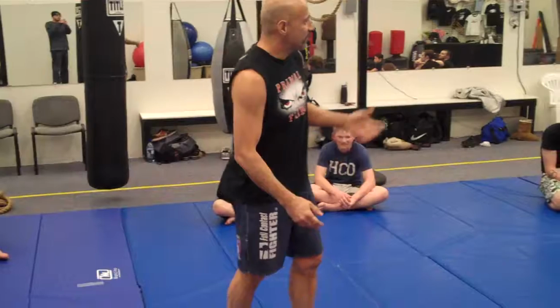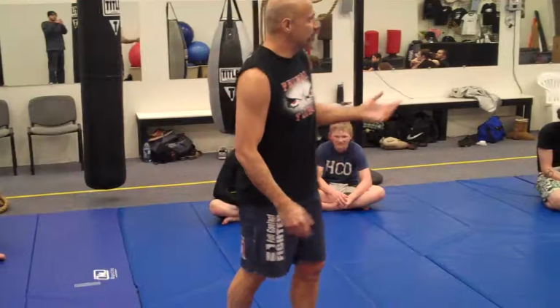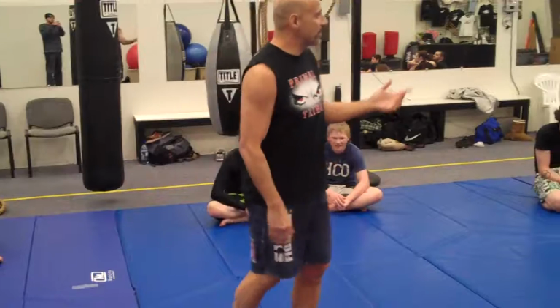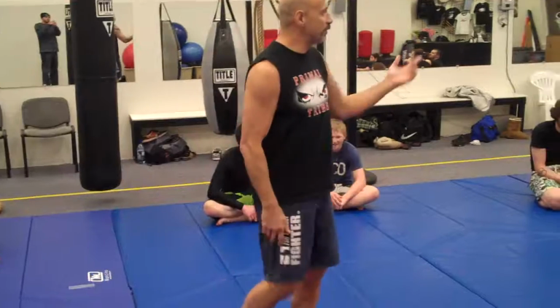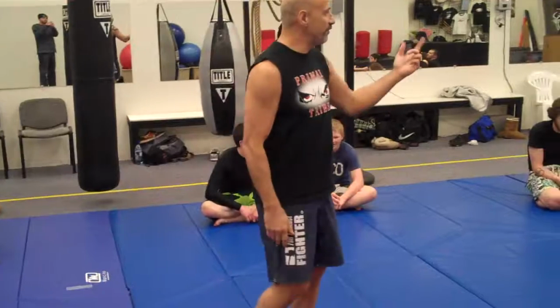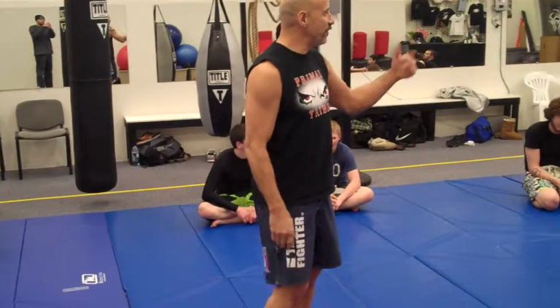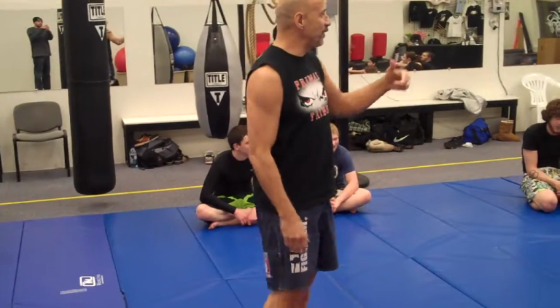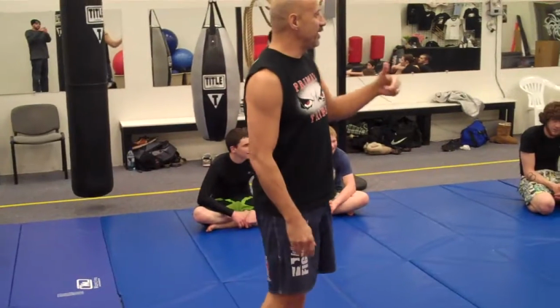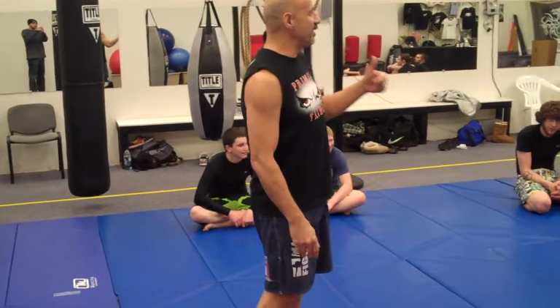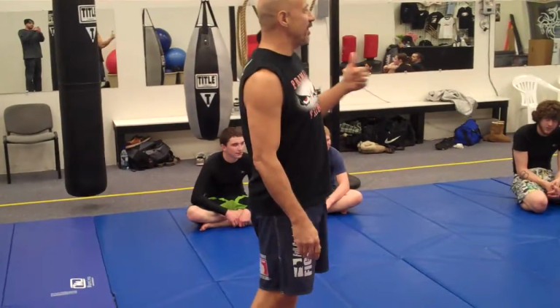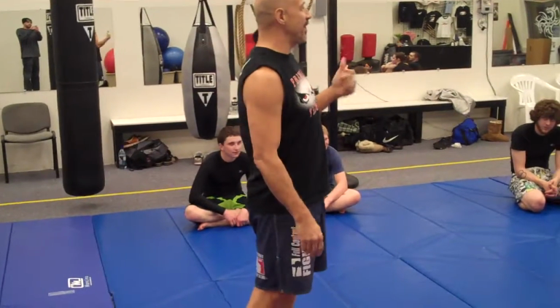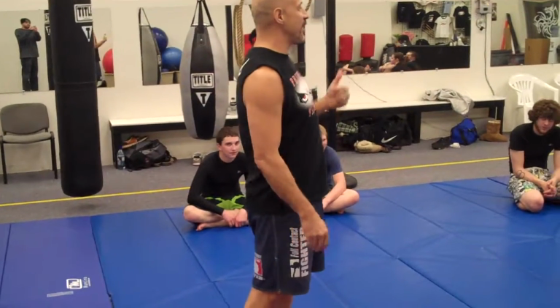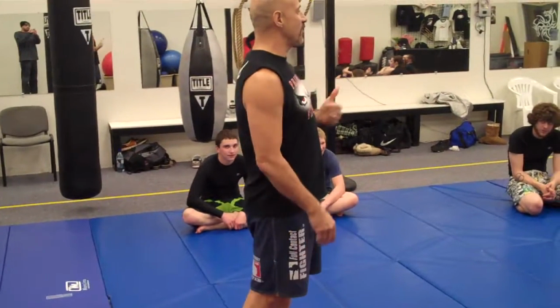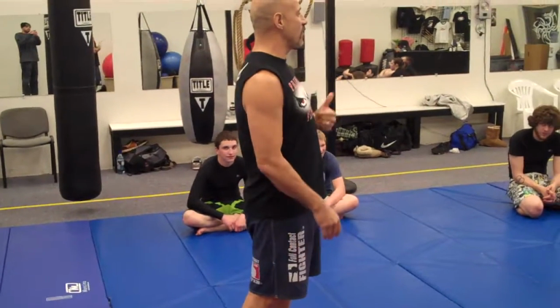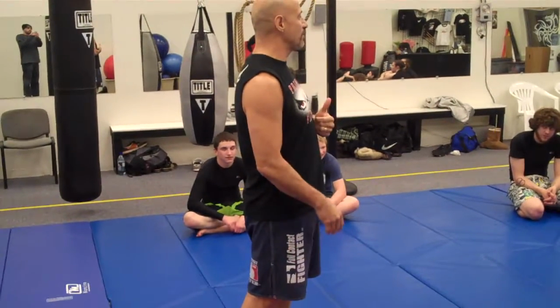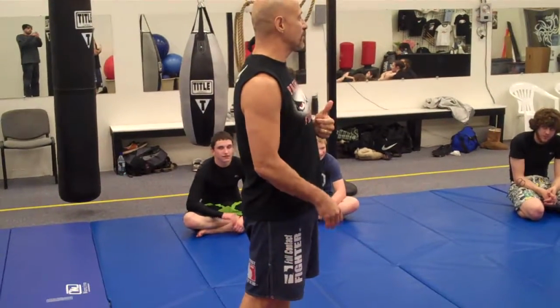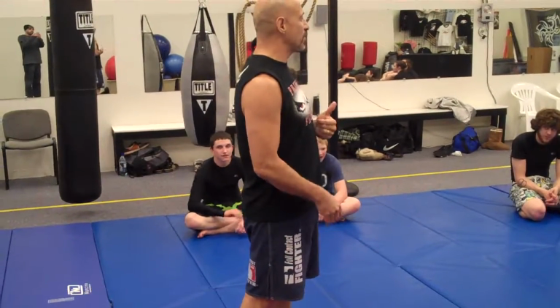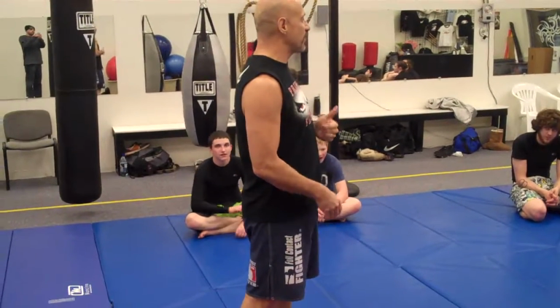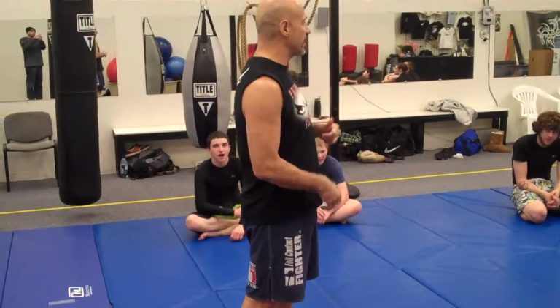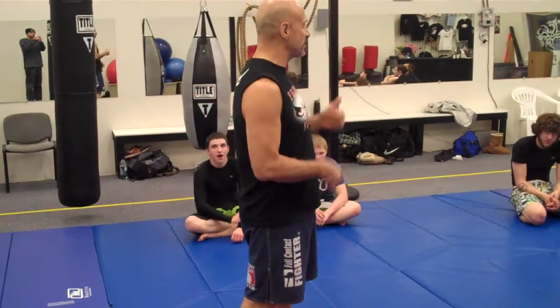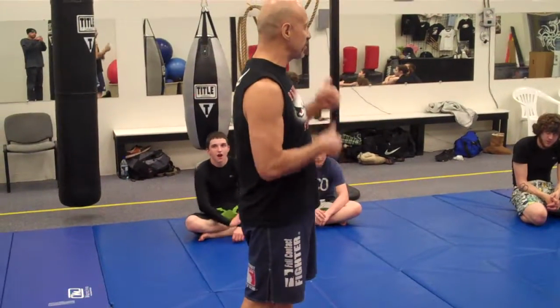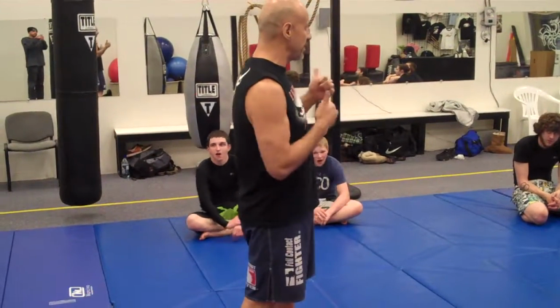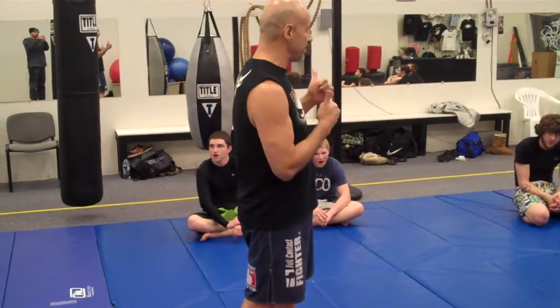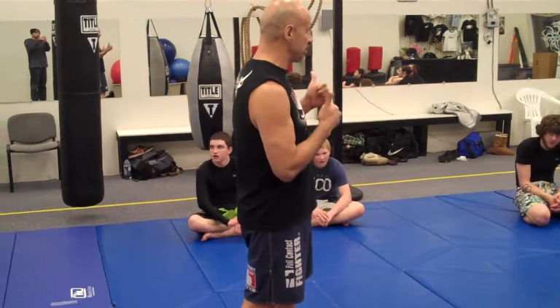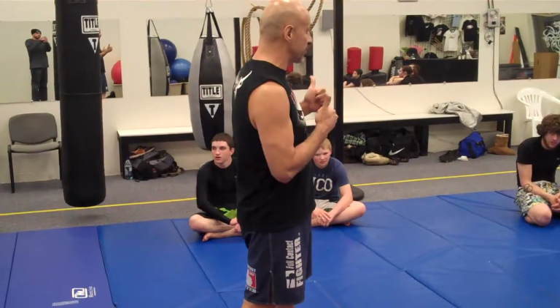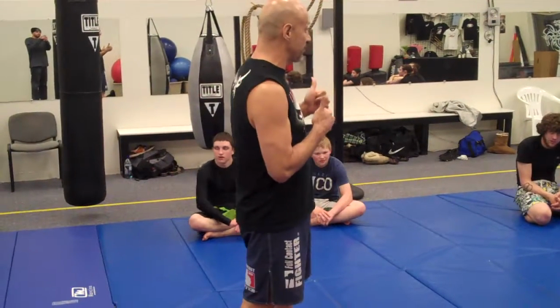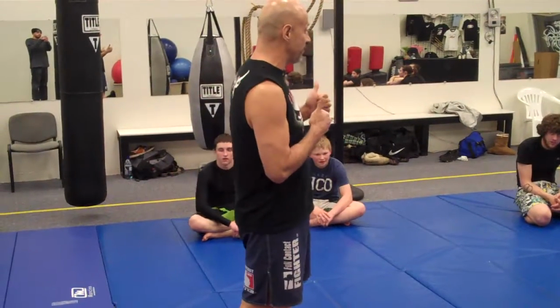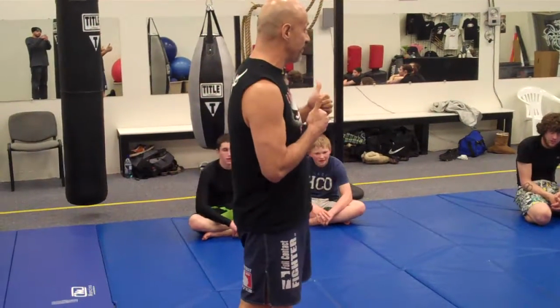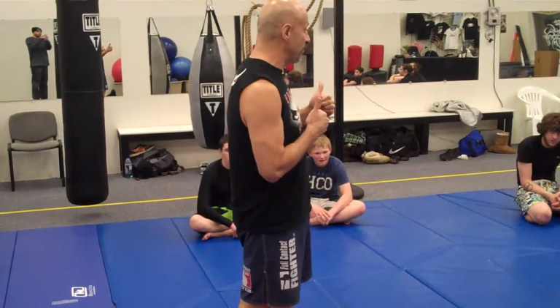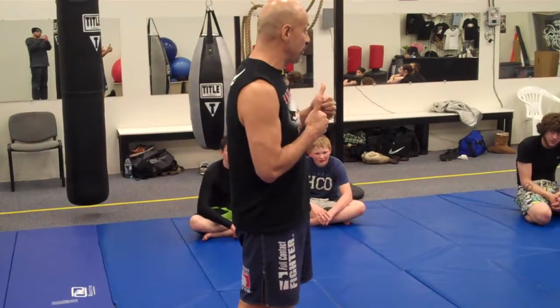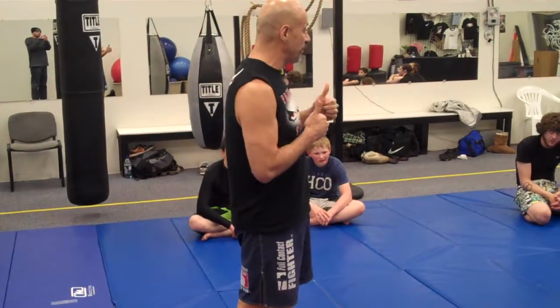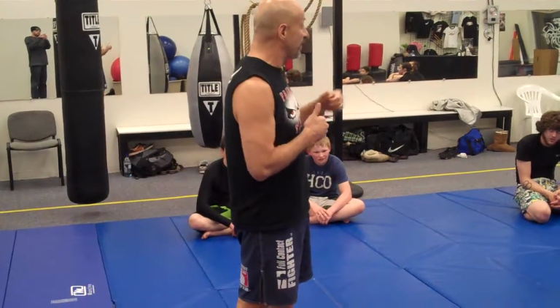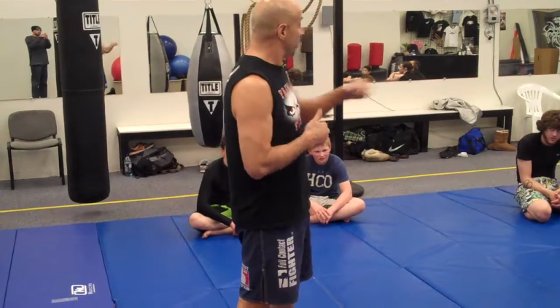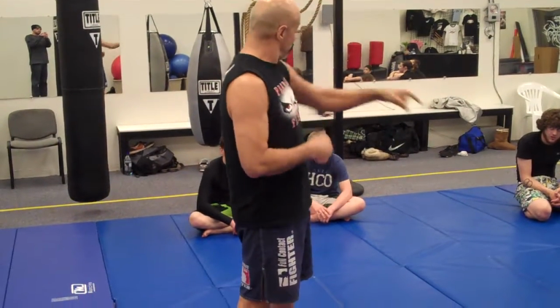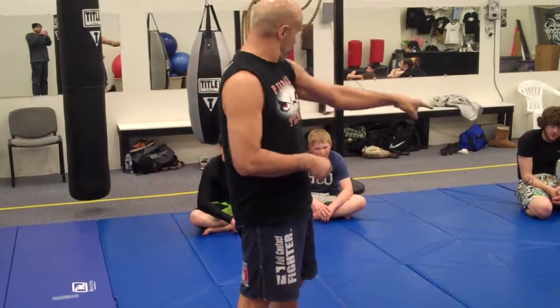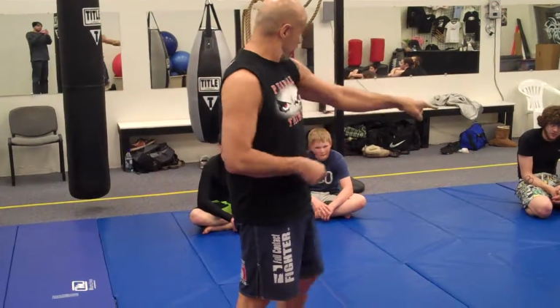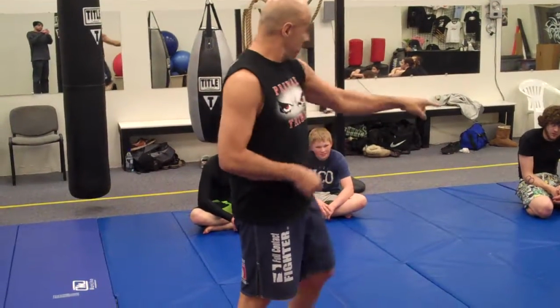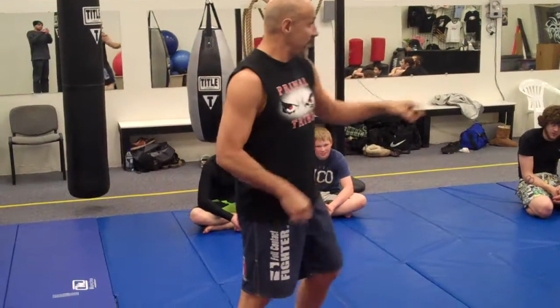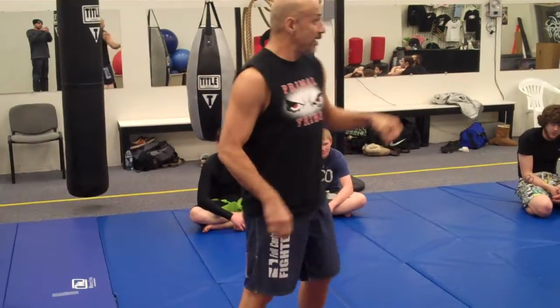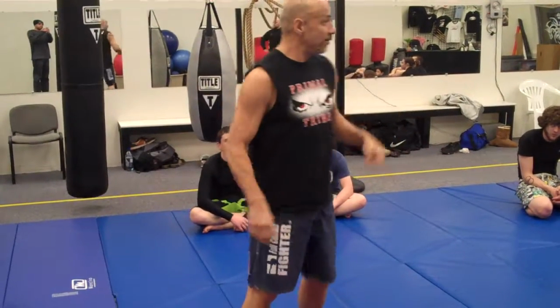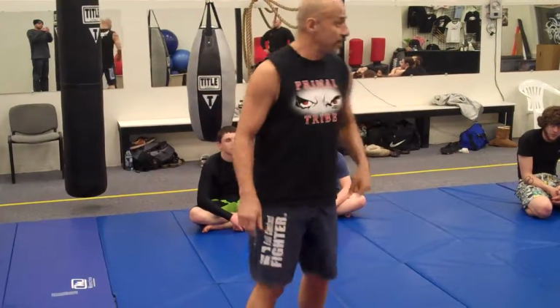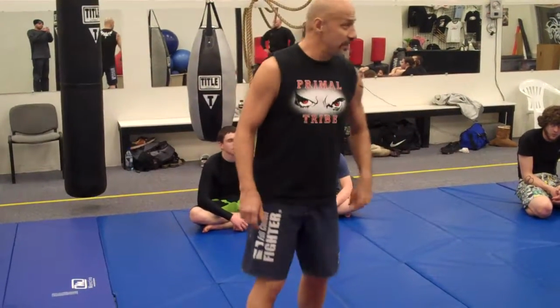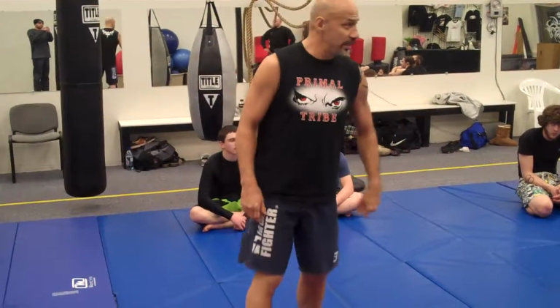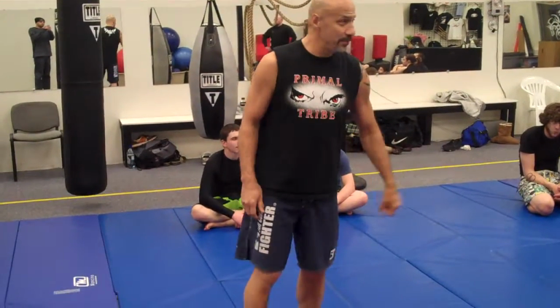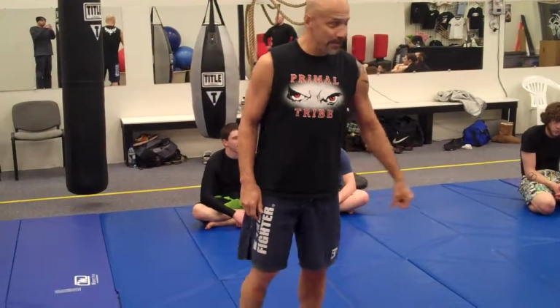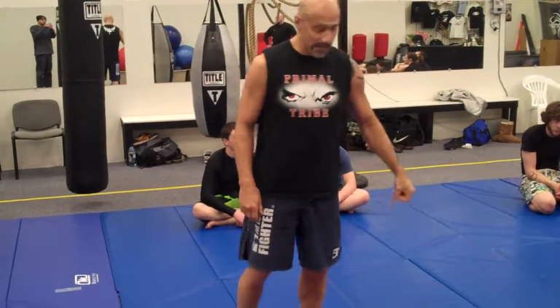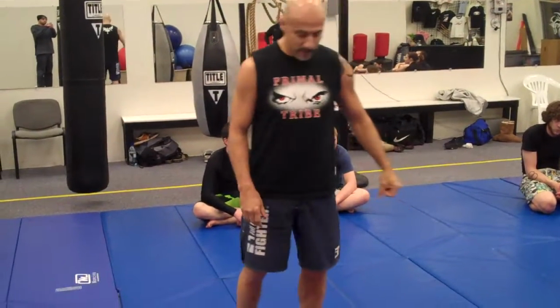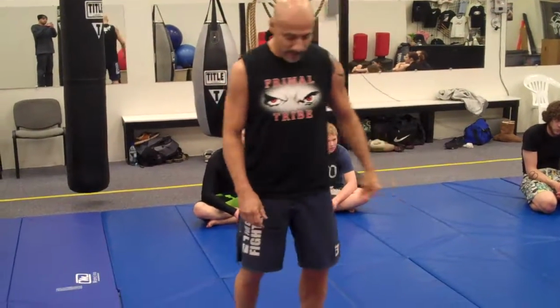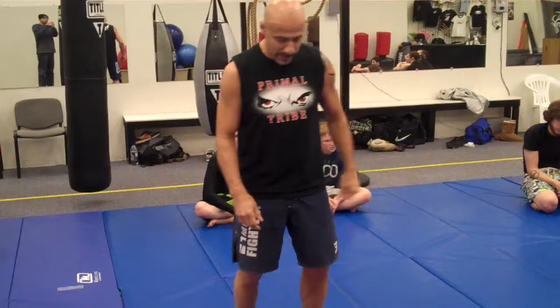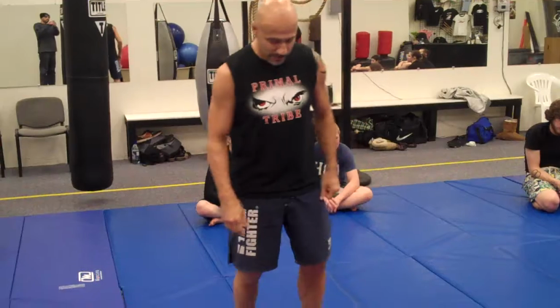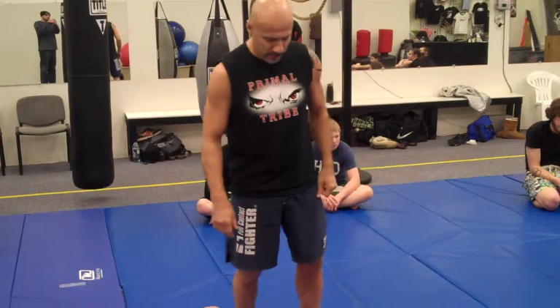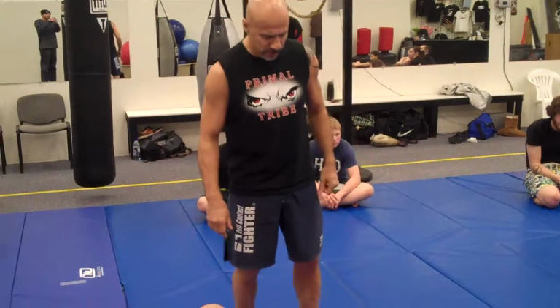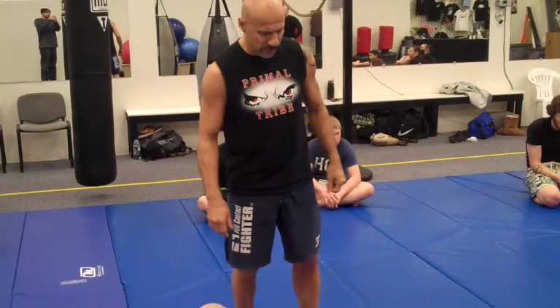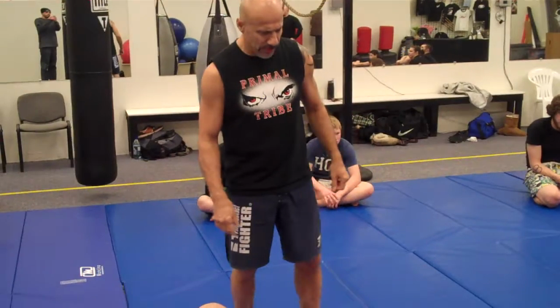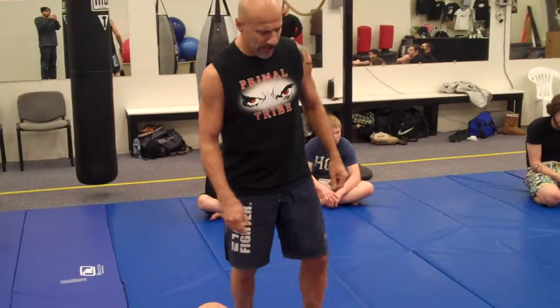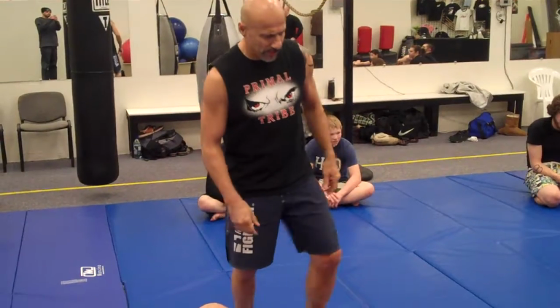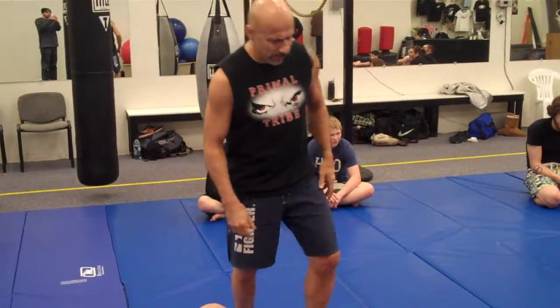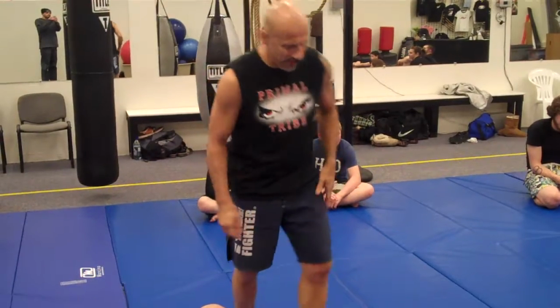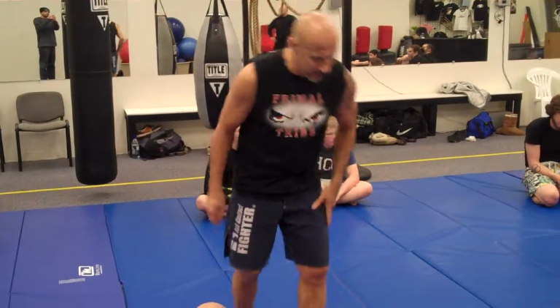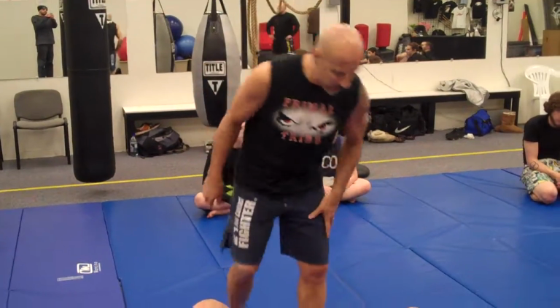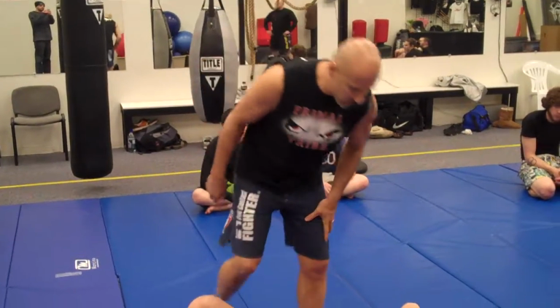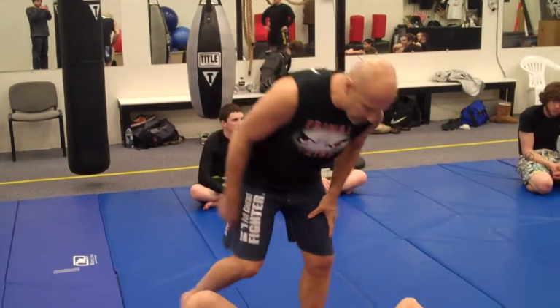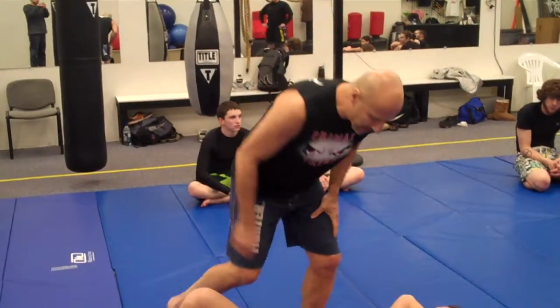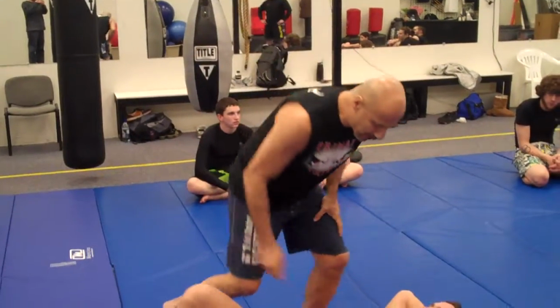So just to review, we did that head and arm choke yesterday, and I'm just going to review it. And then I'm going to let Michael maybe show that other one he was showing me.